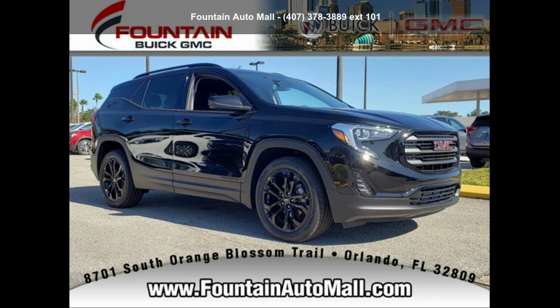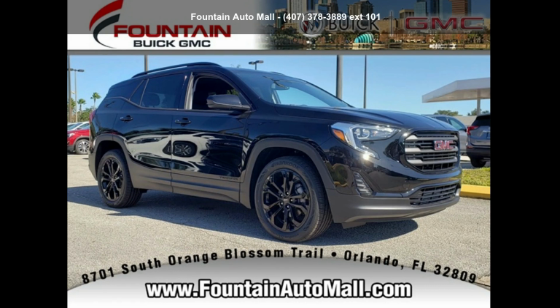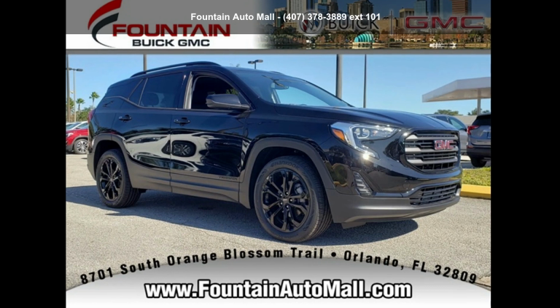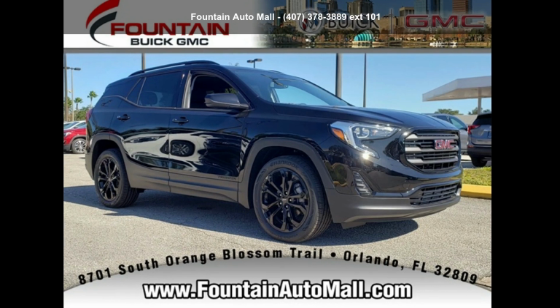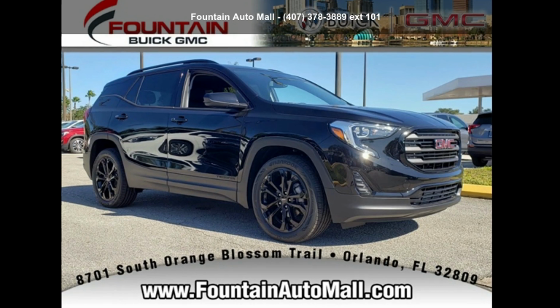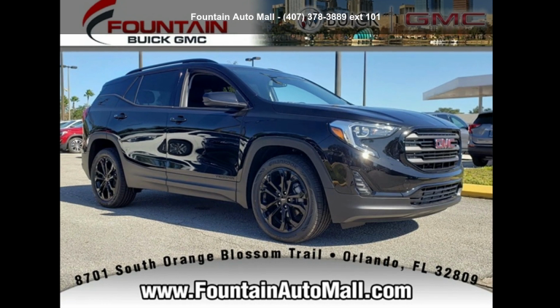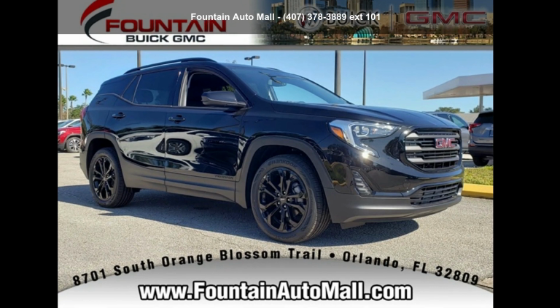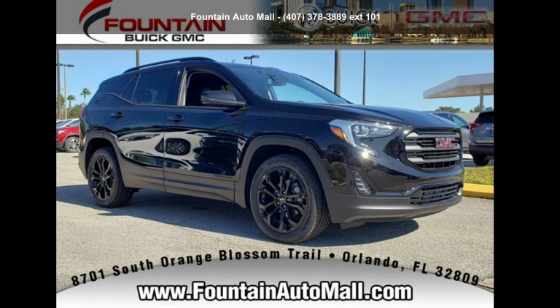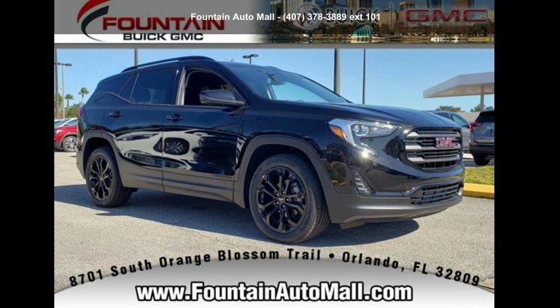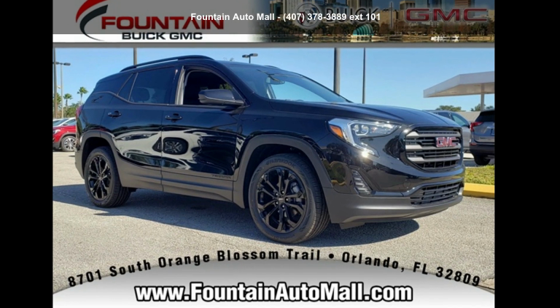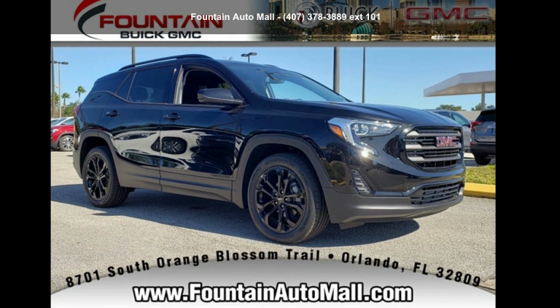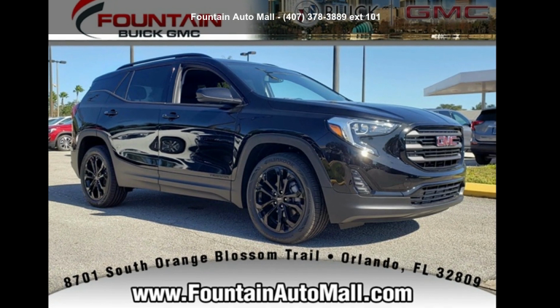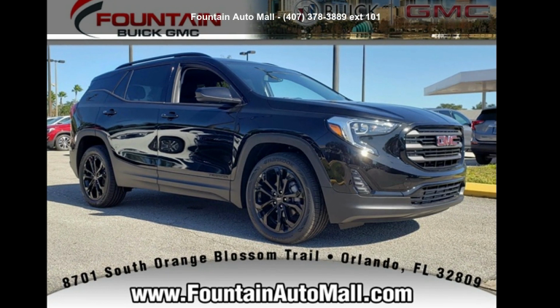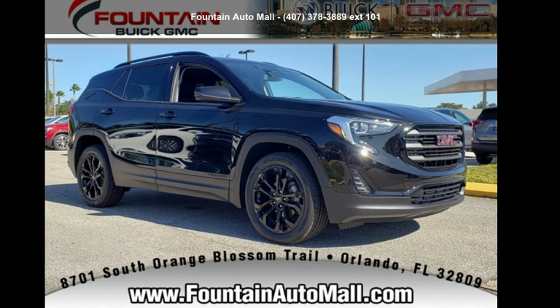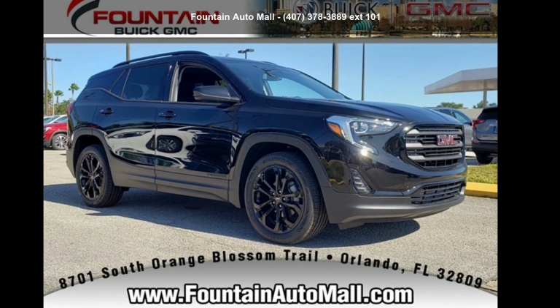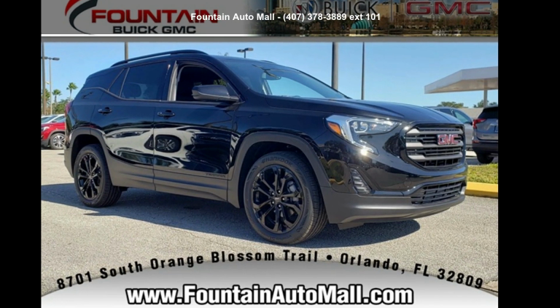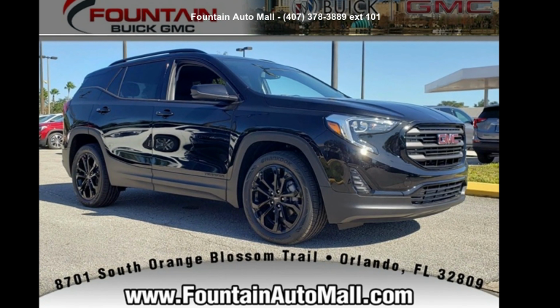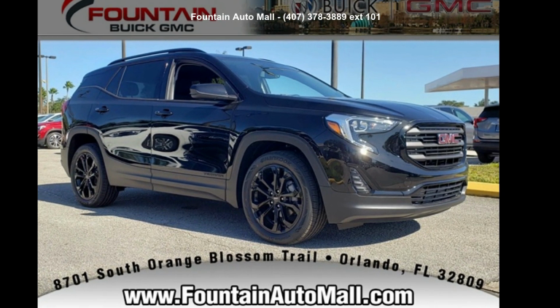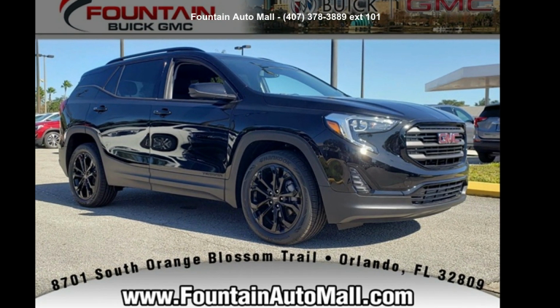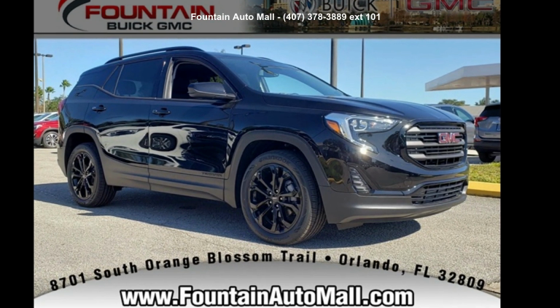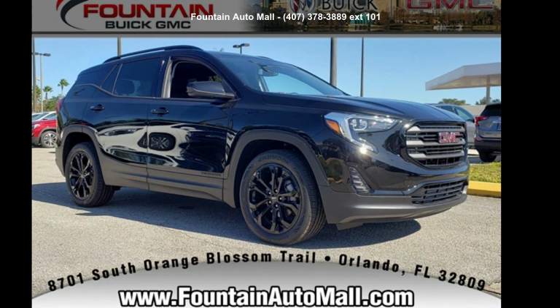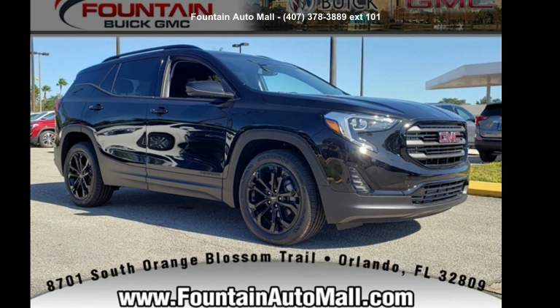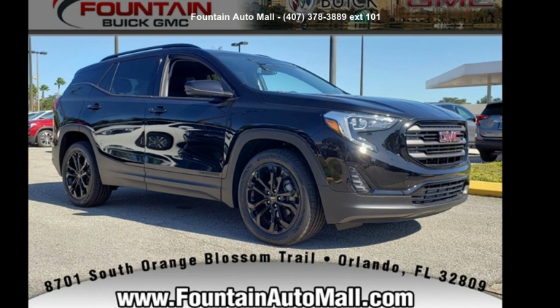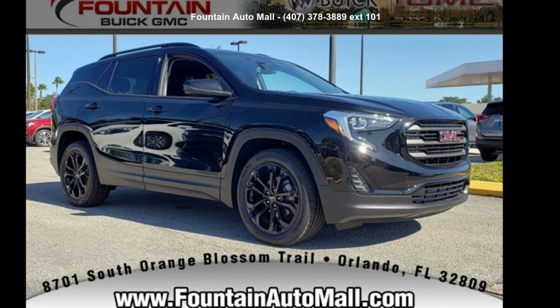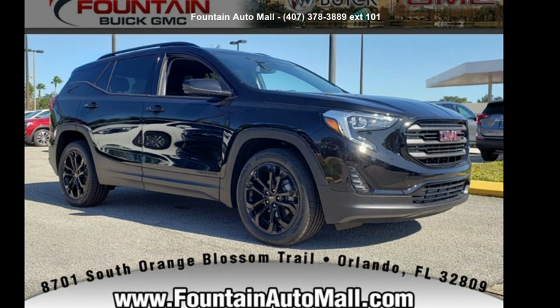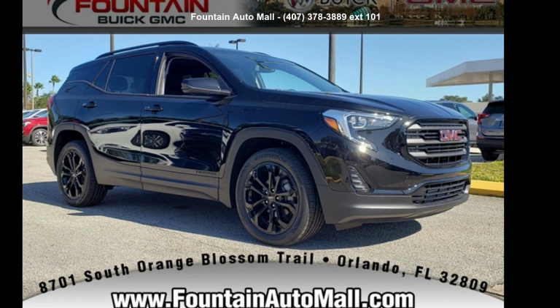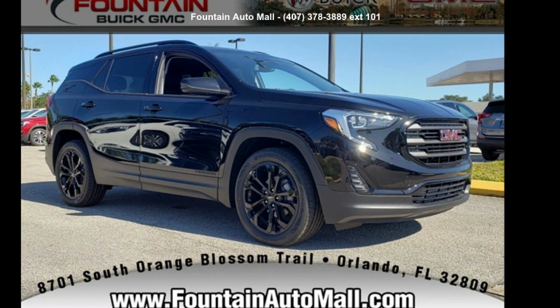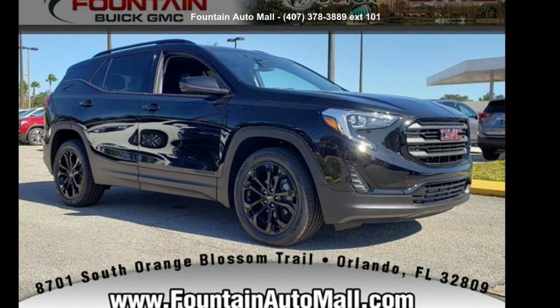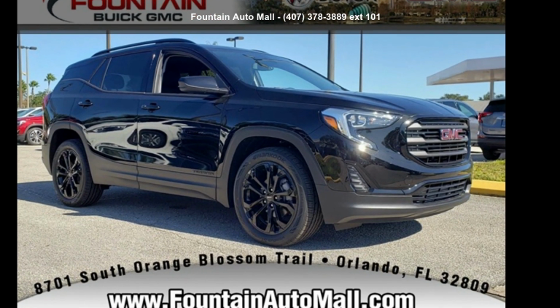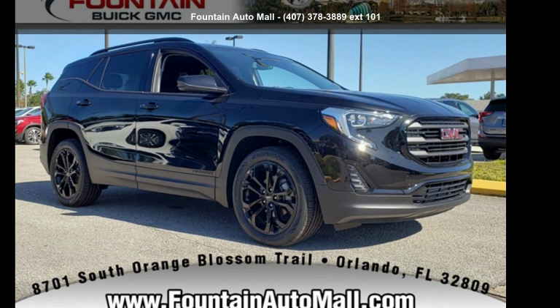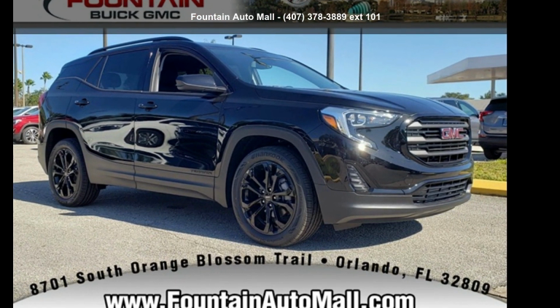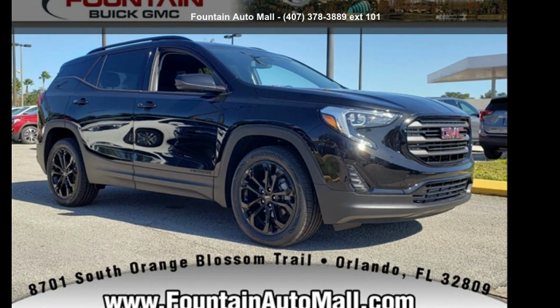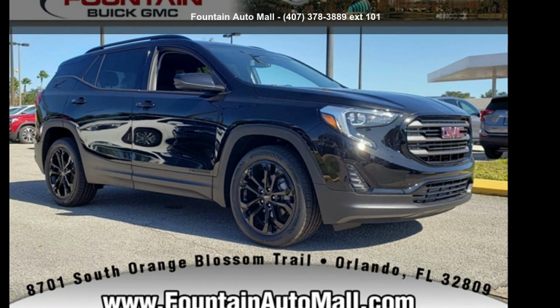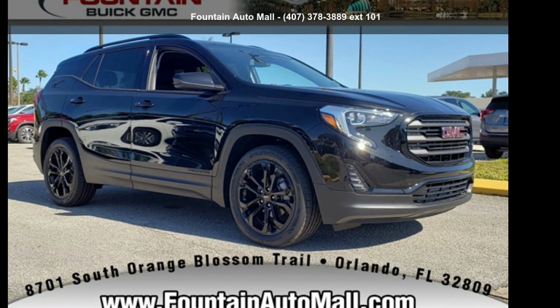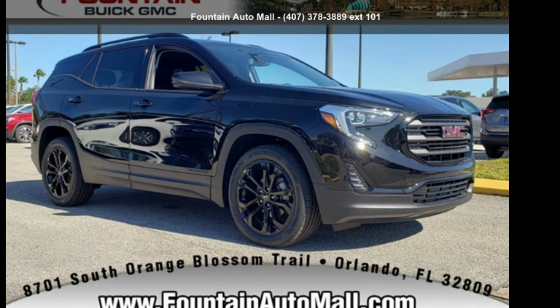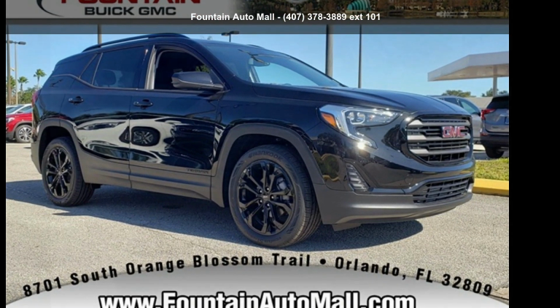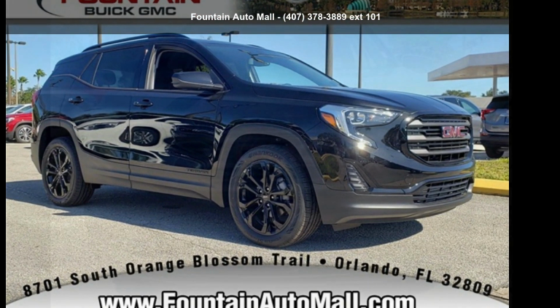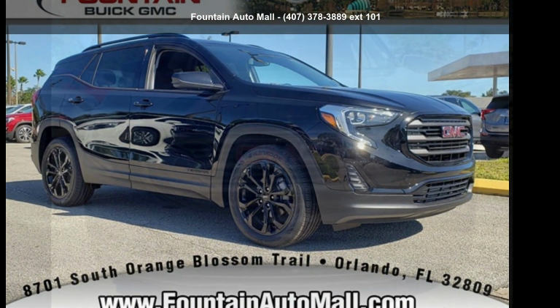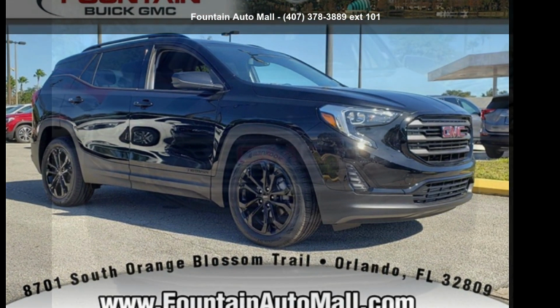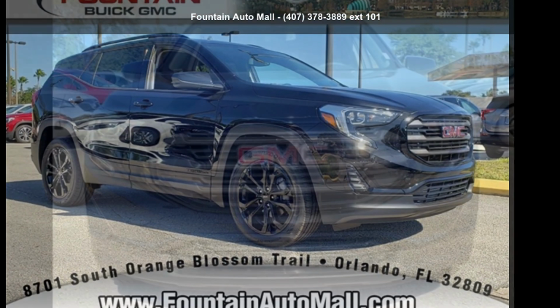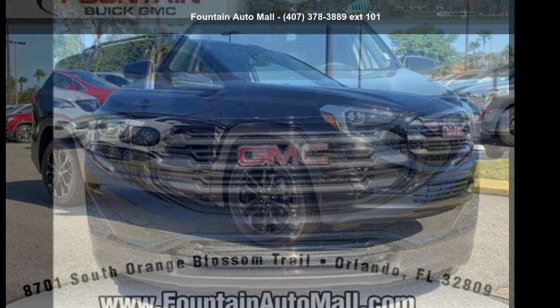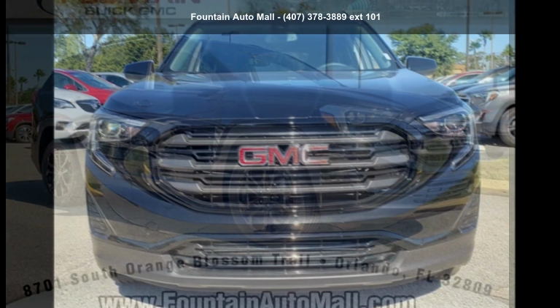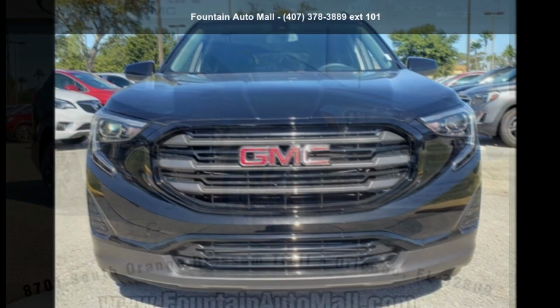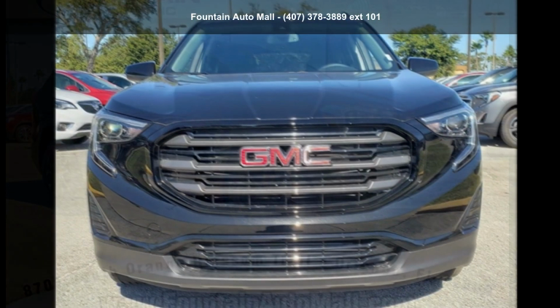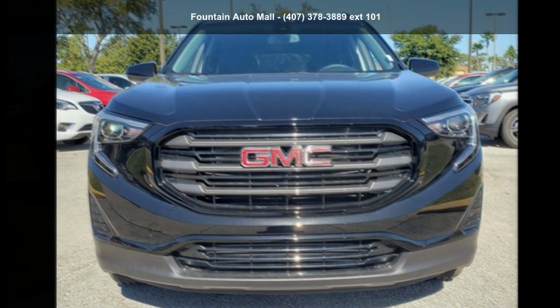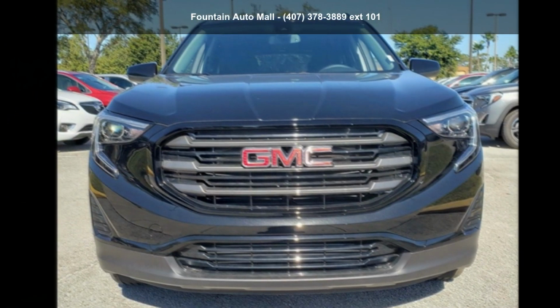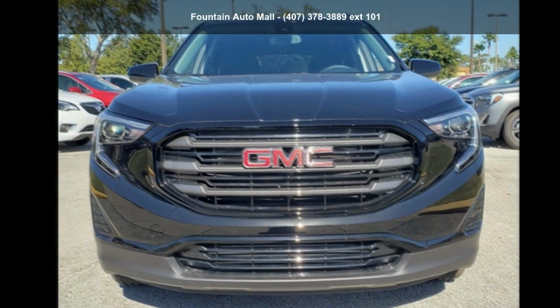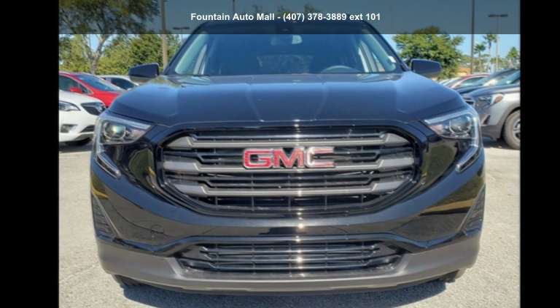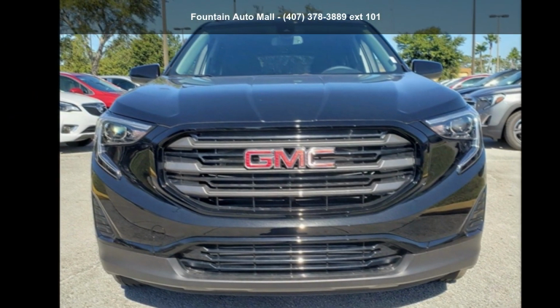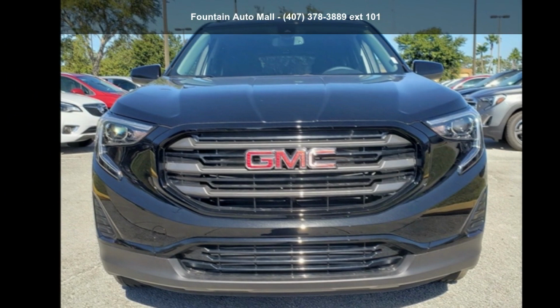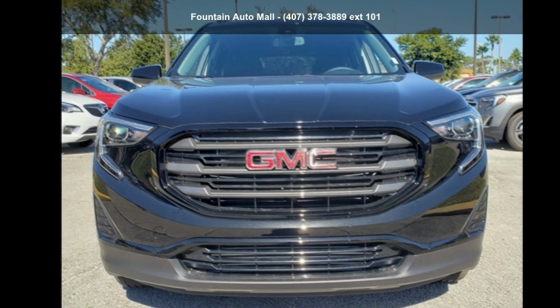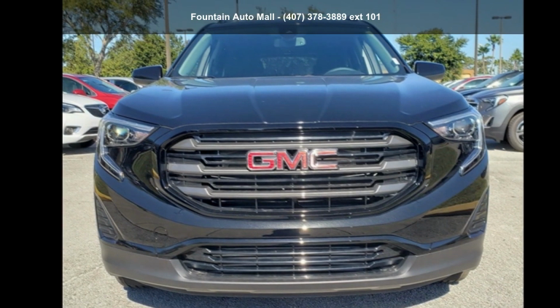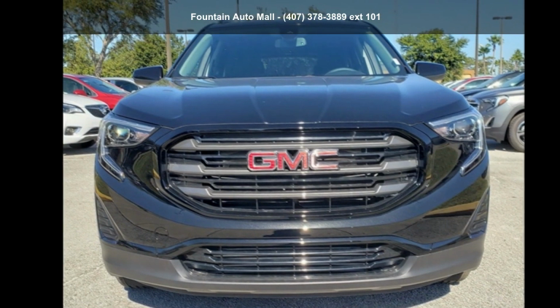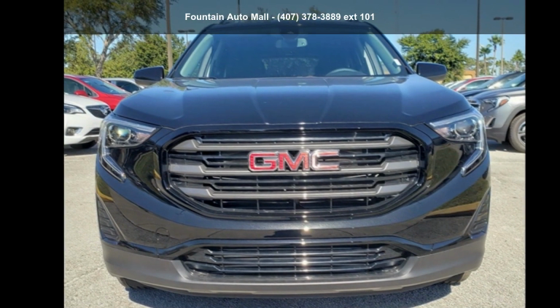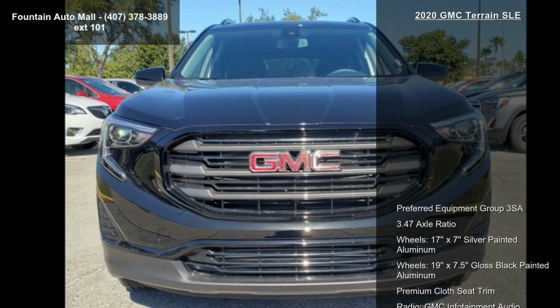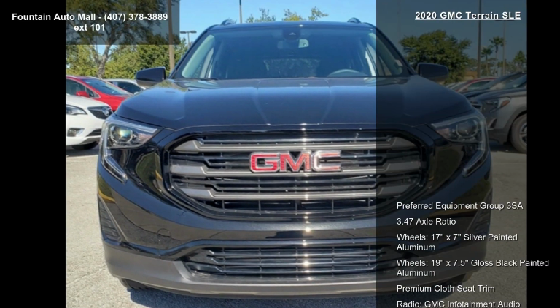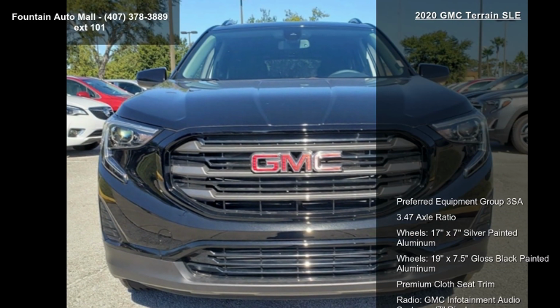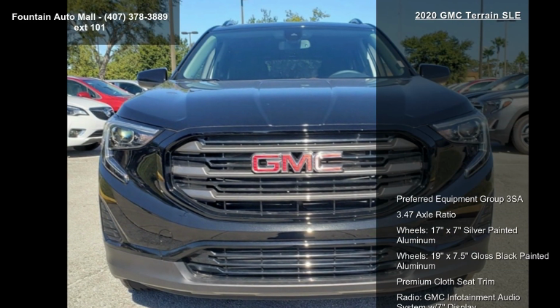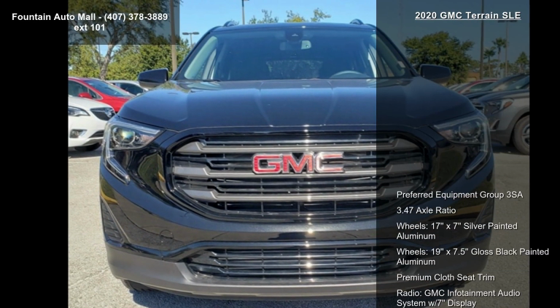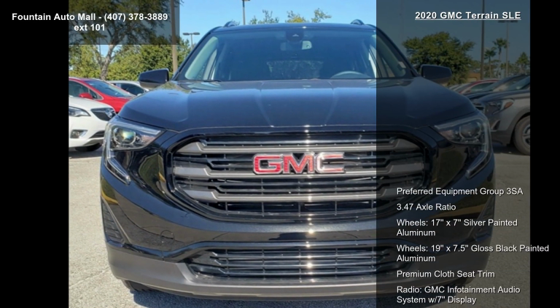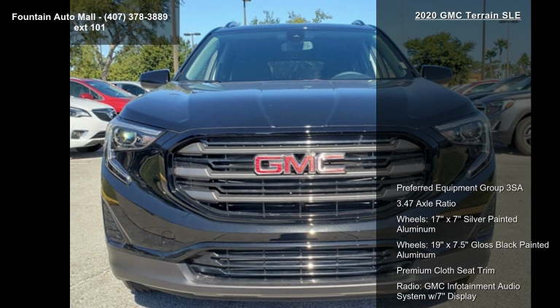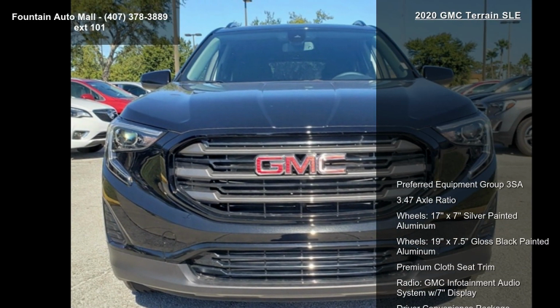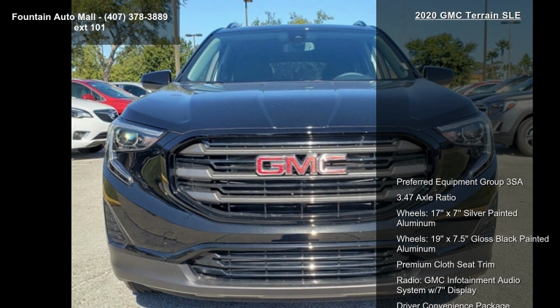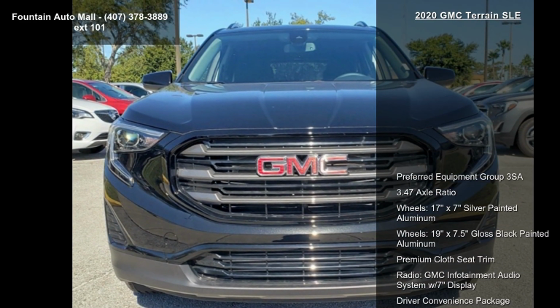Imagine yourself in this GMC 2020 Terrain SLE. This may be the set of wheels you've been looking for.